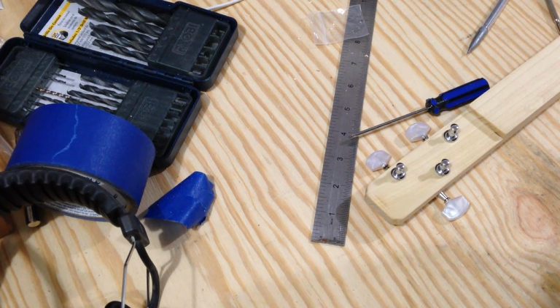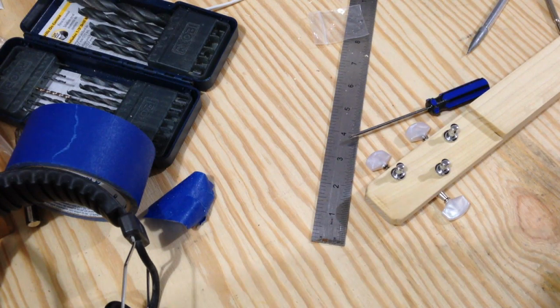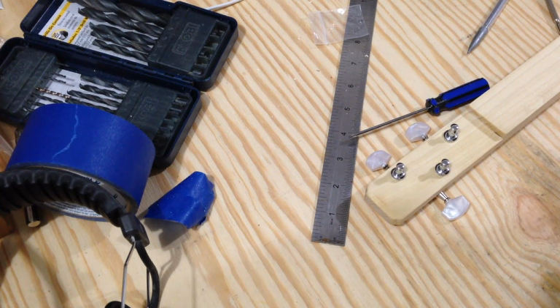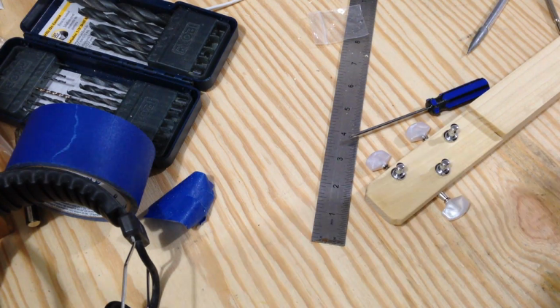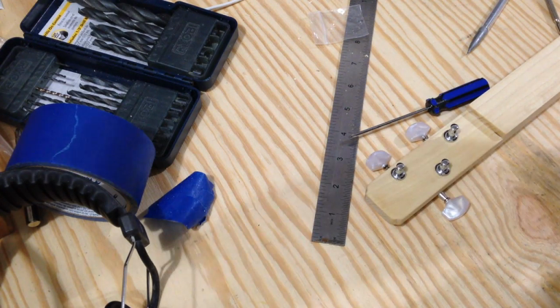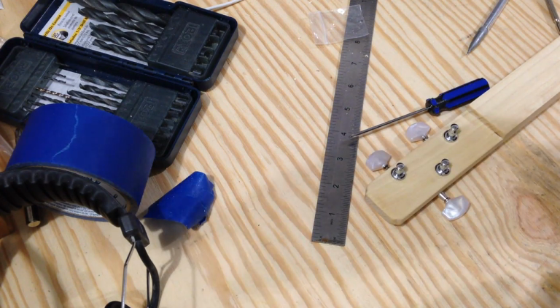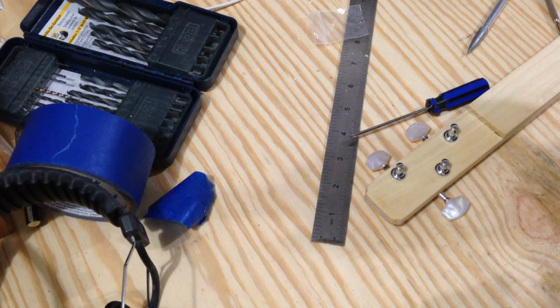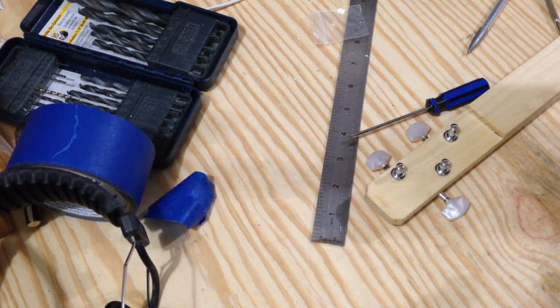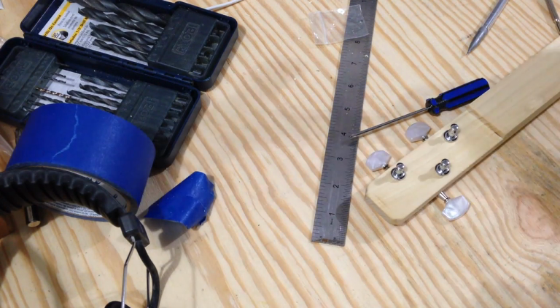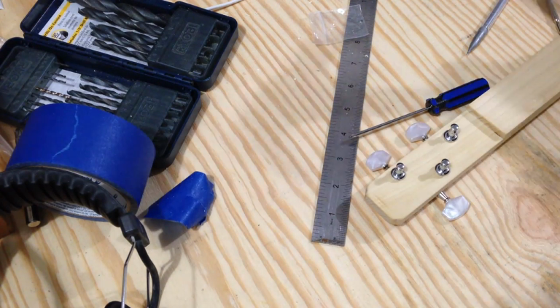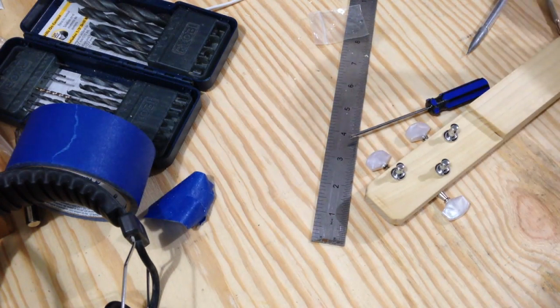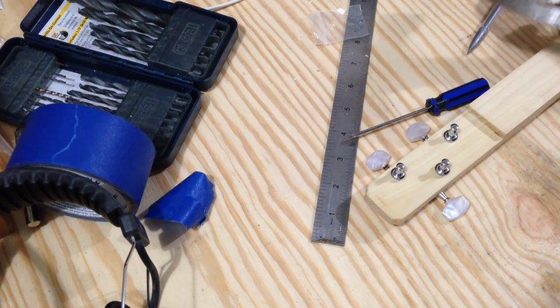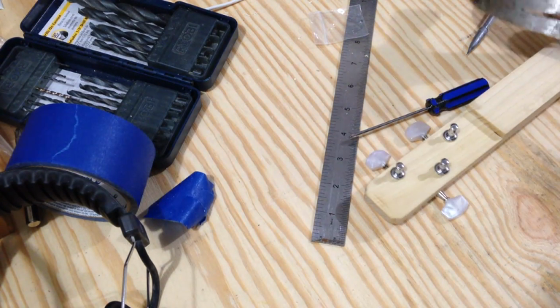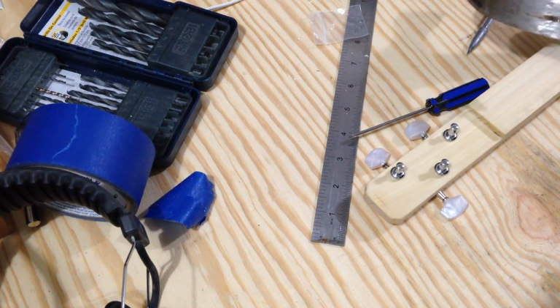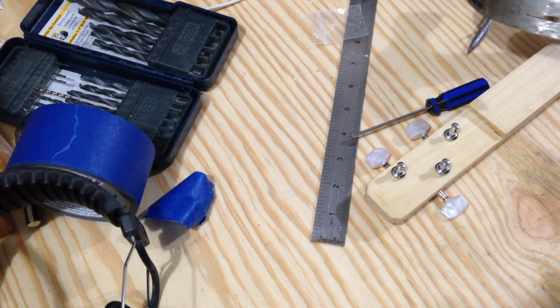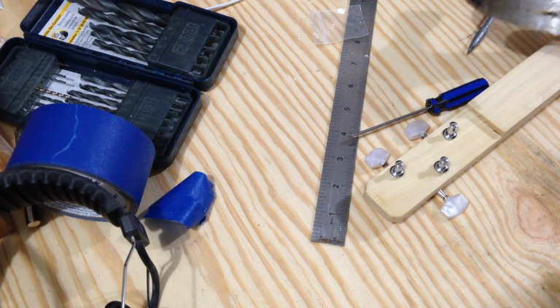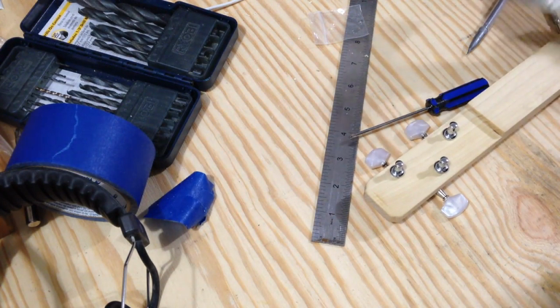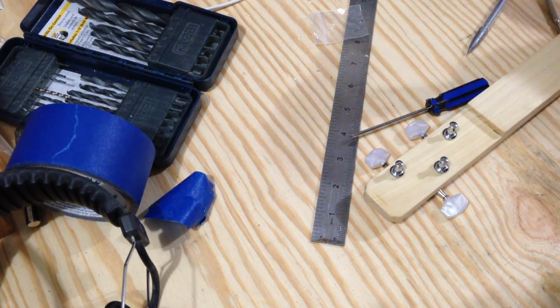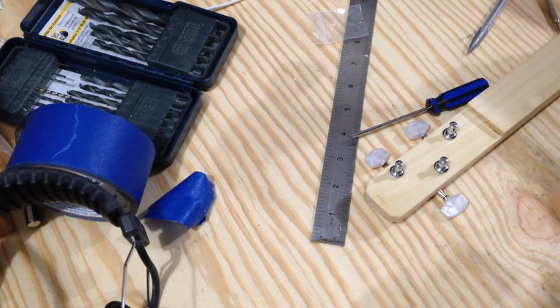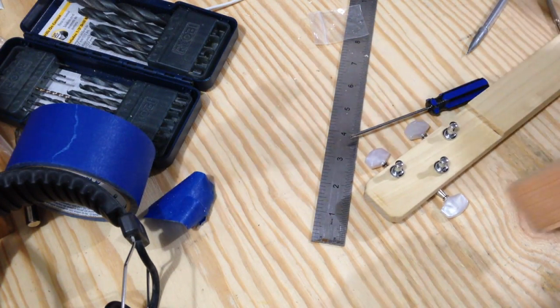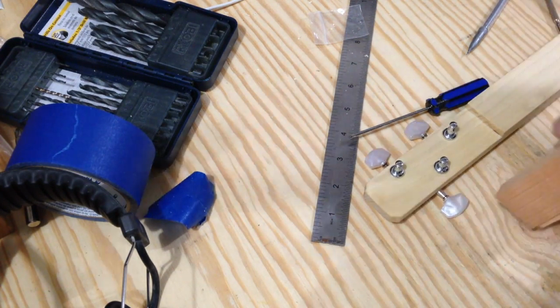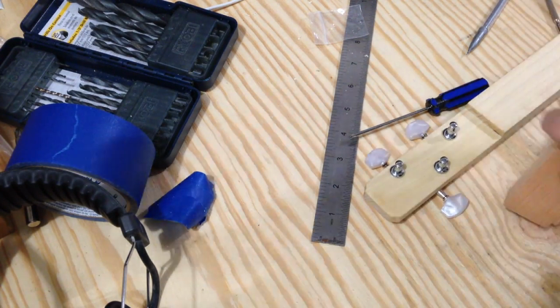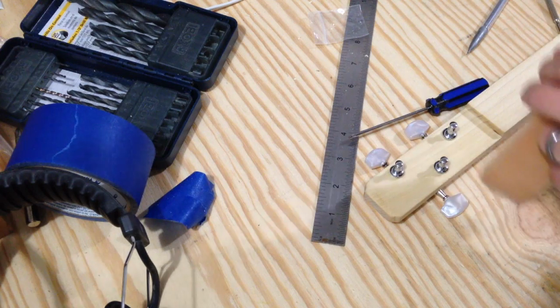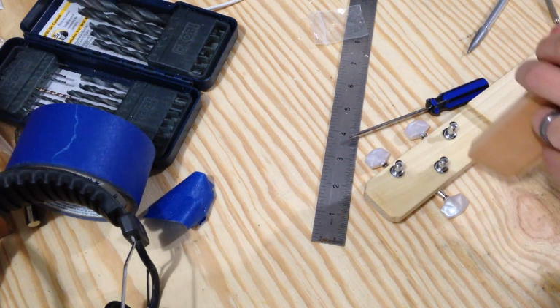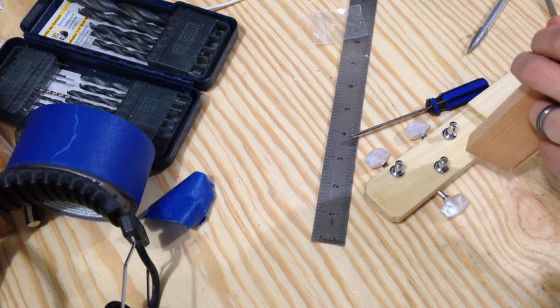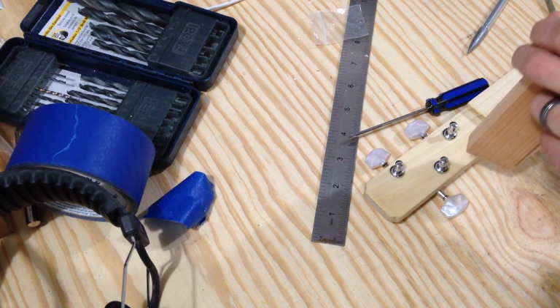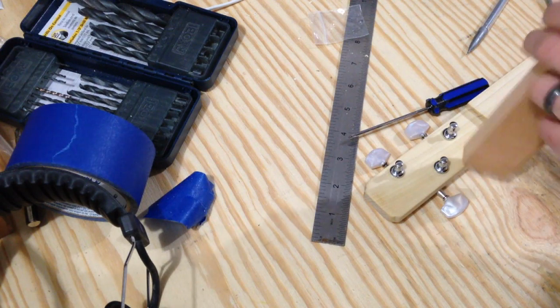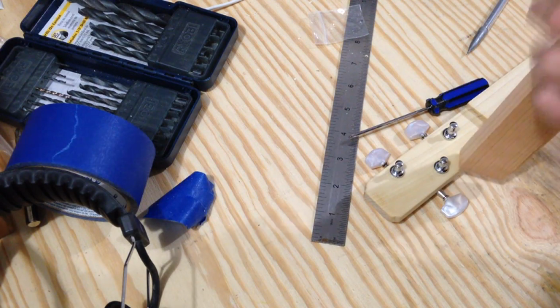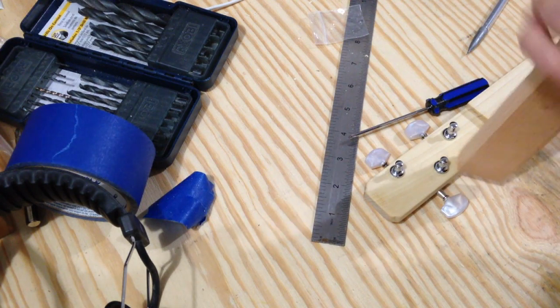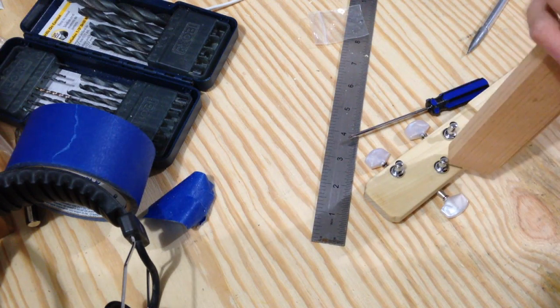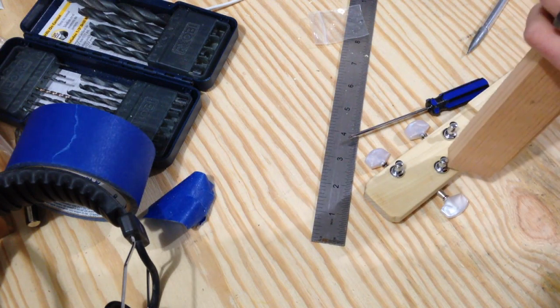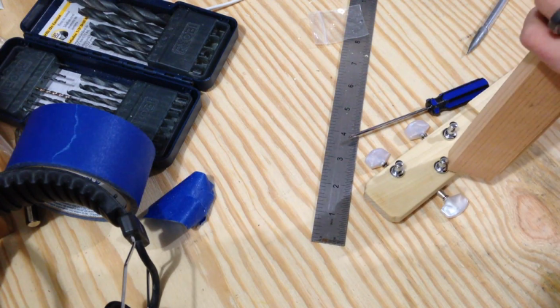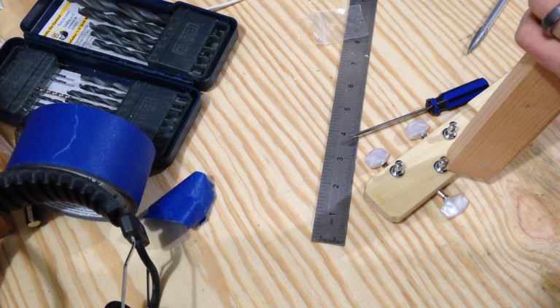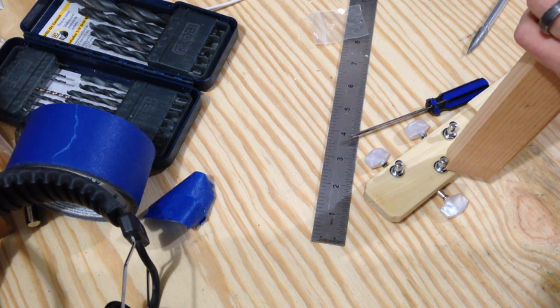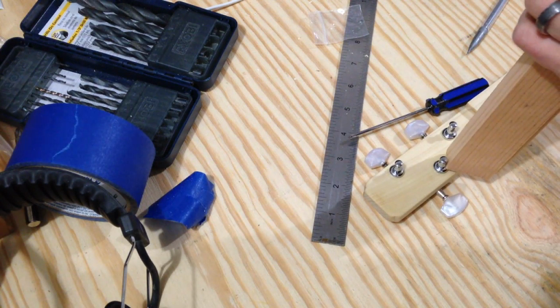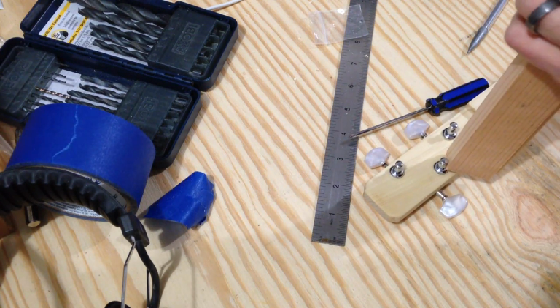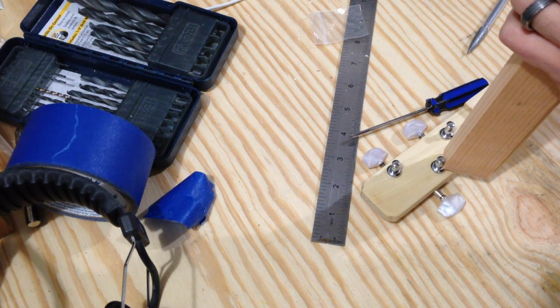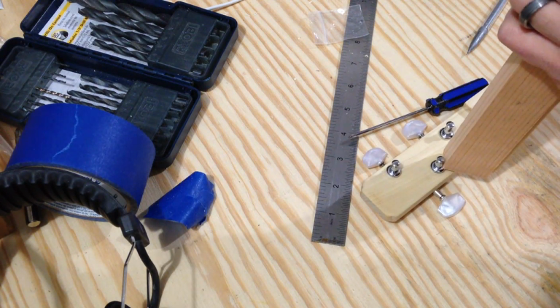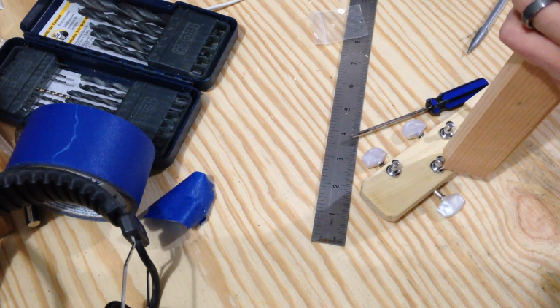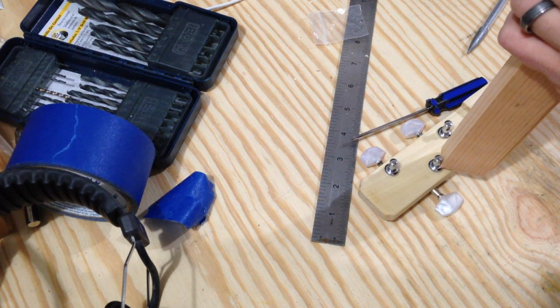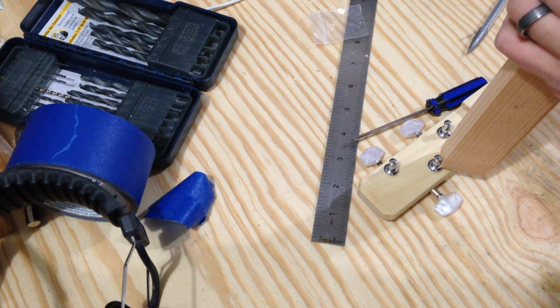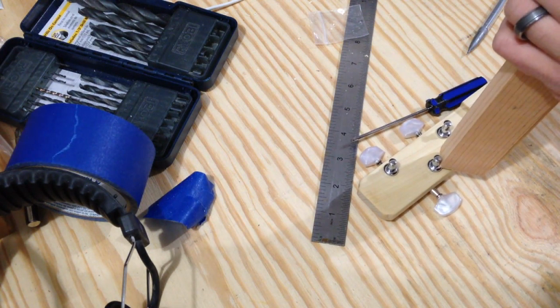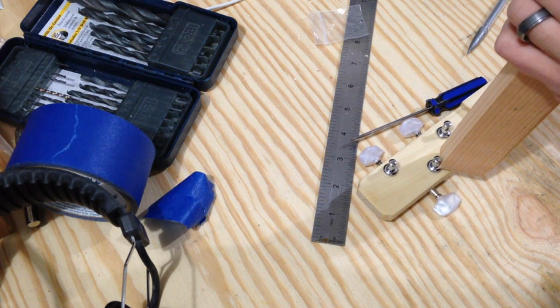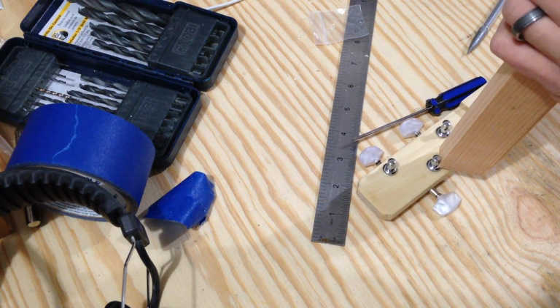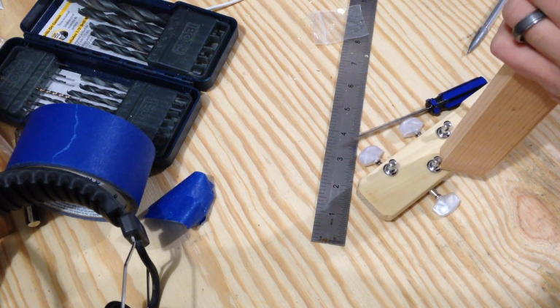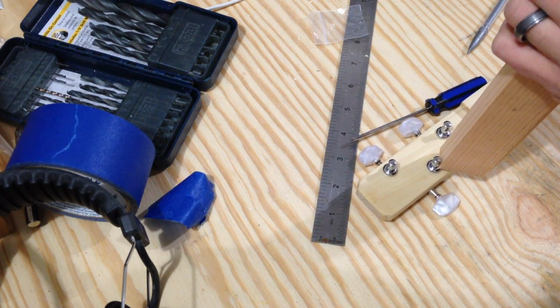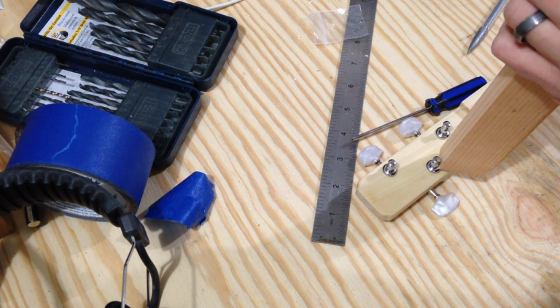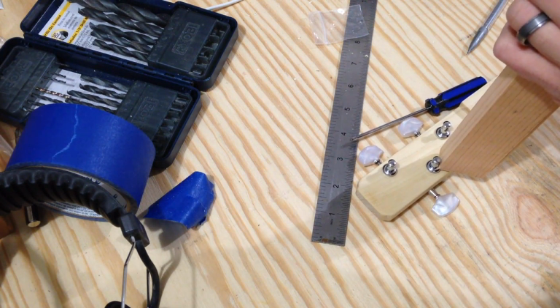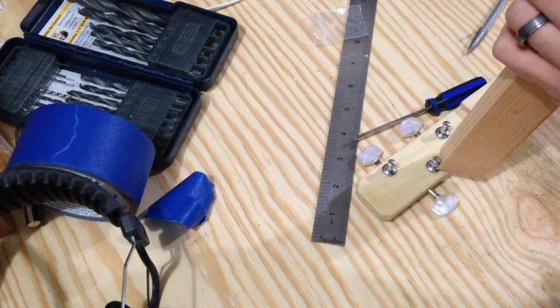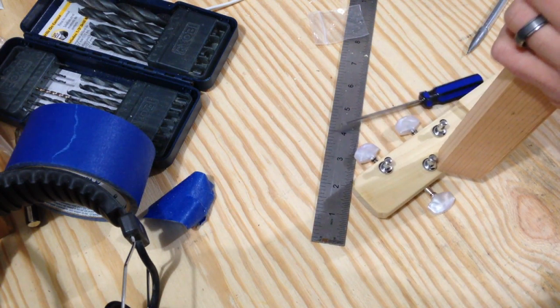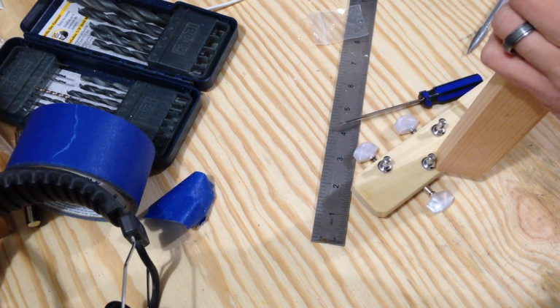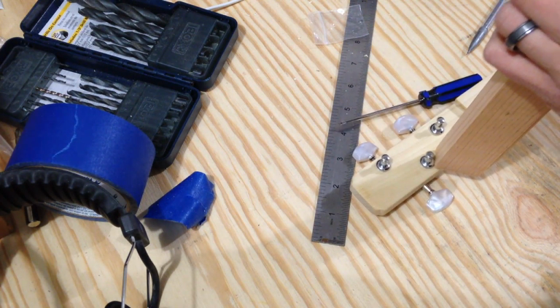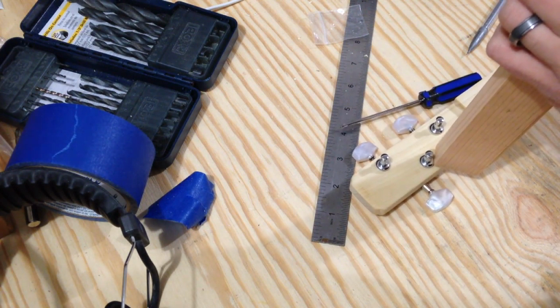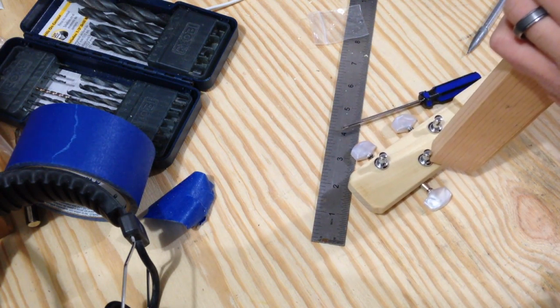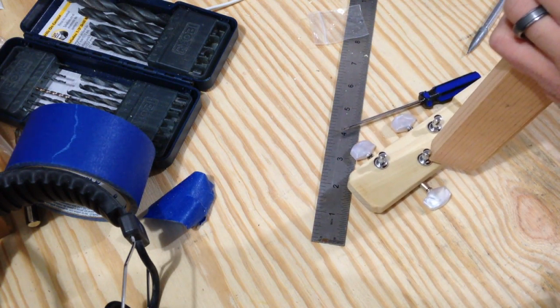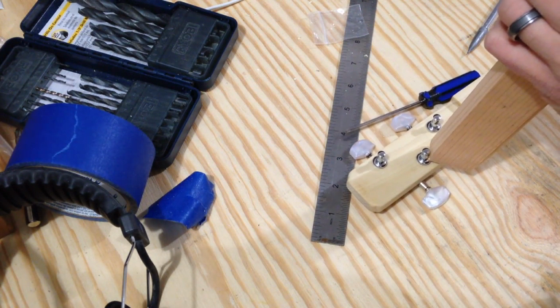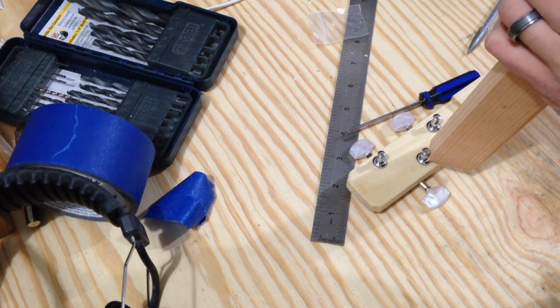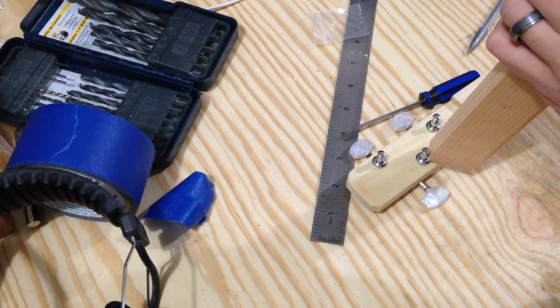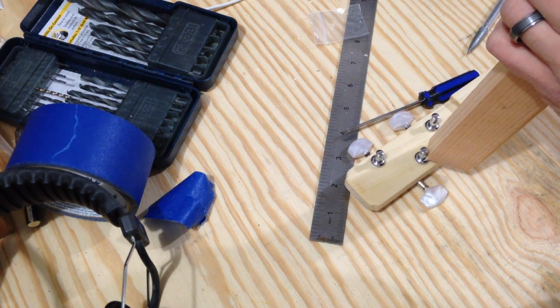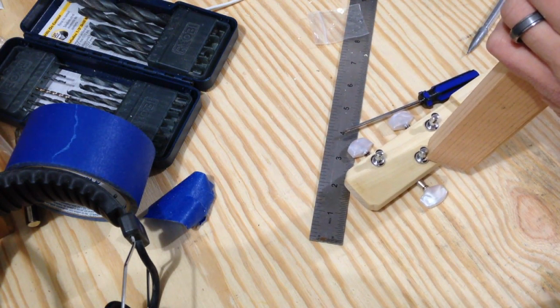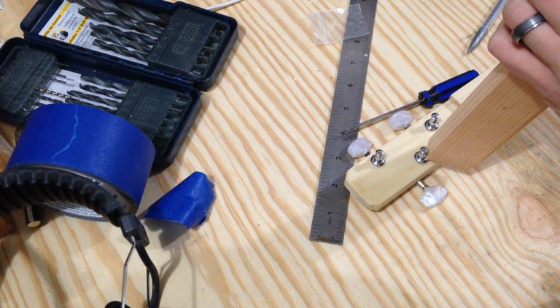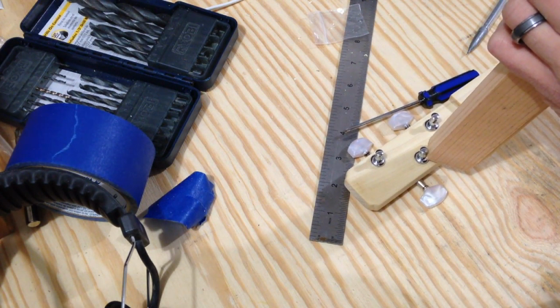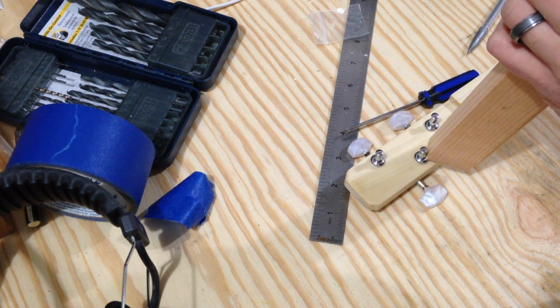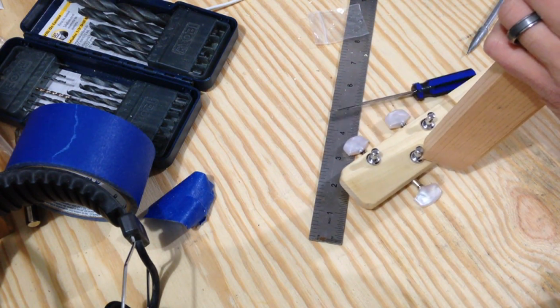I should have put the bushings in first. I'm going to hammer them in with a piece of wood — it's kind of tight.